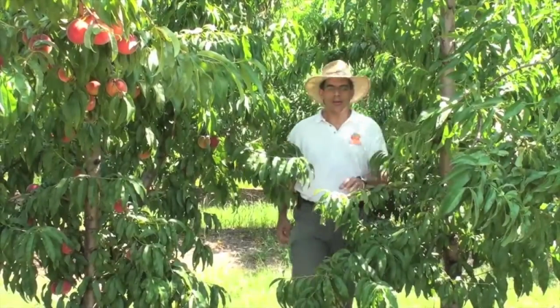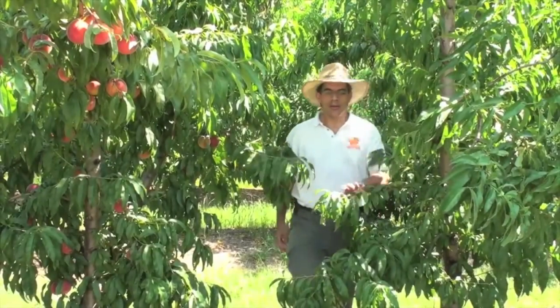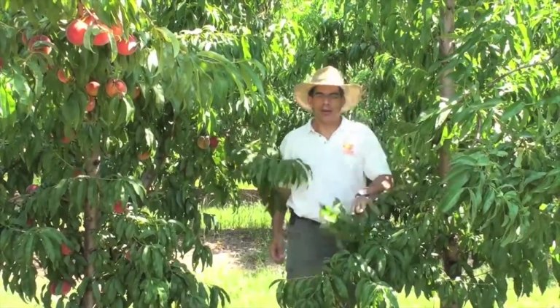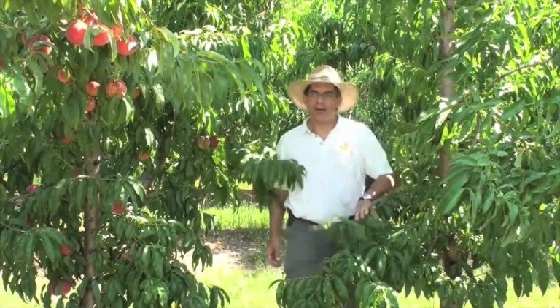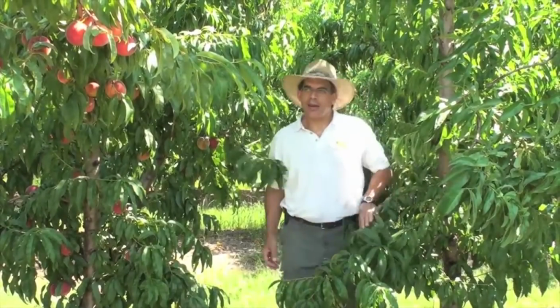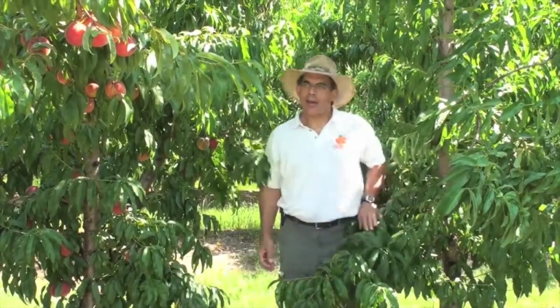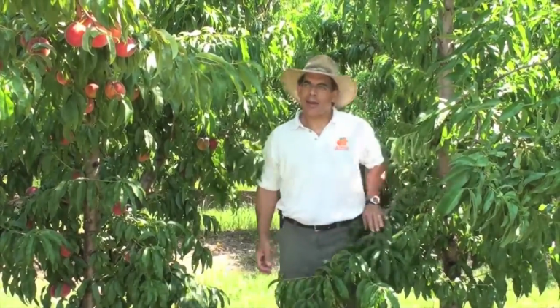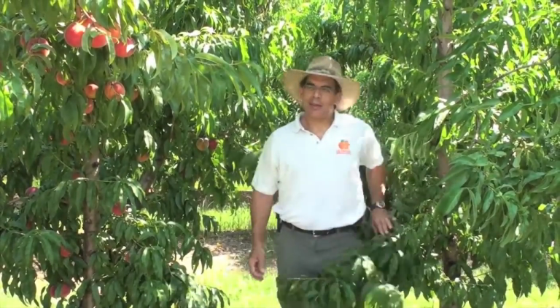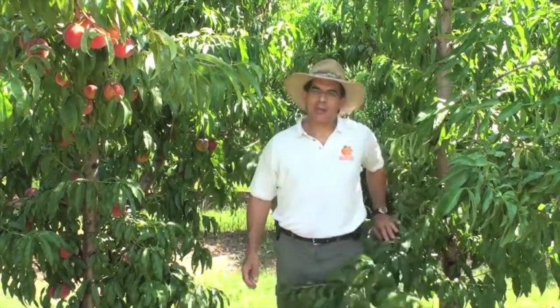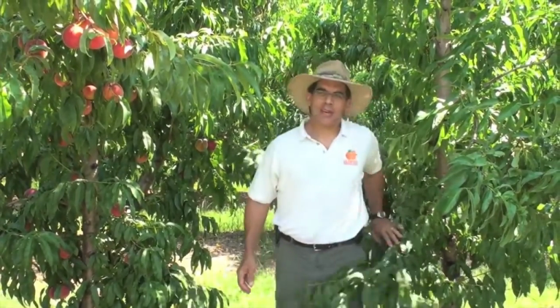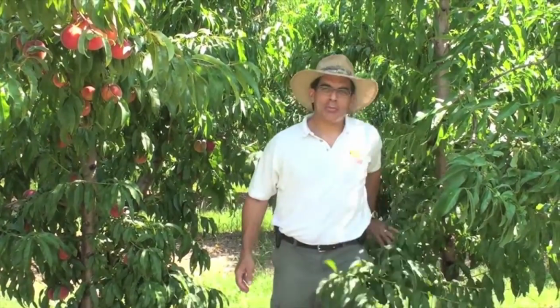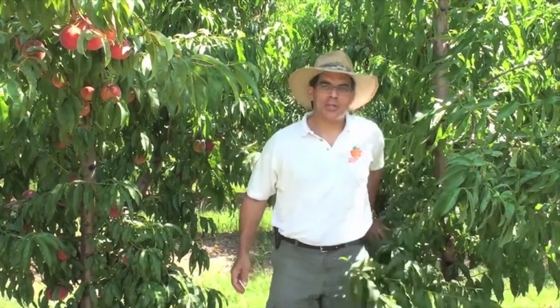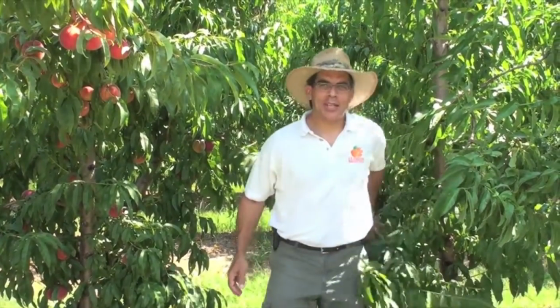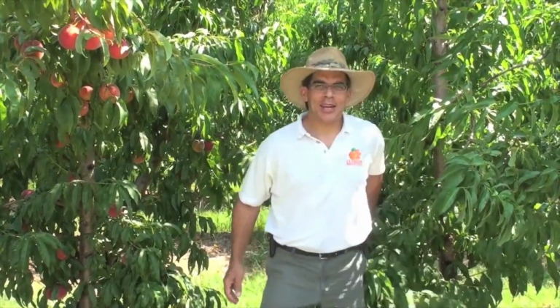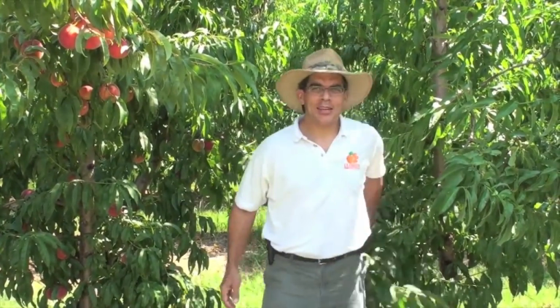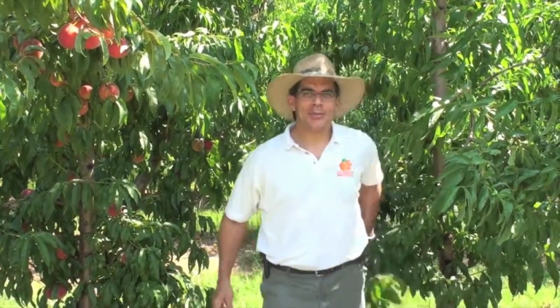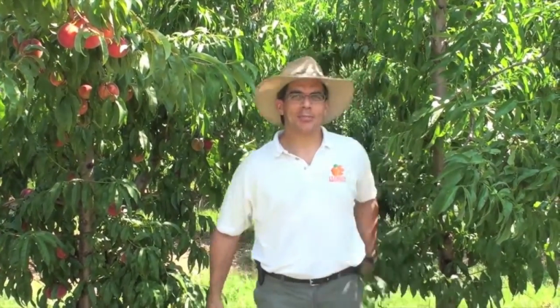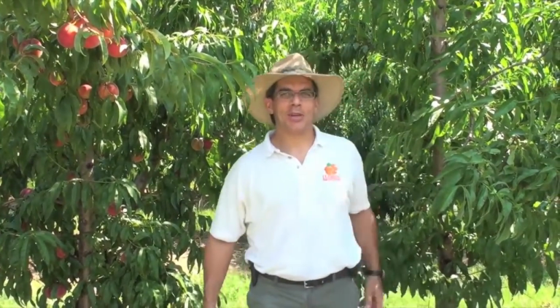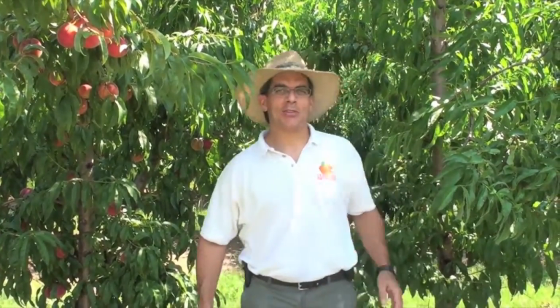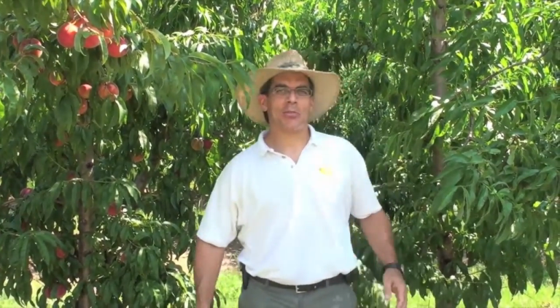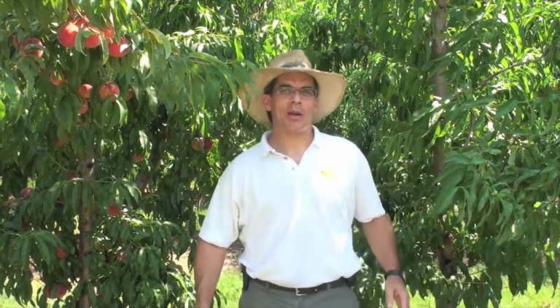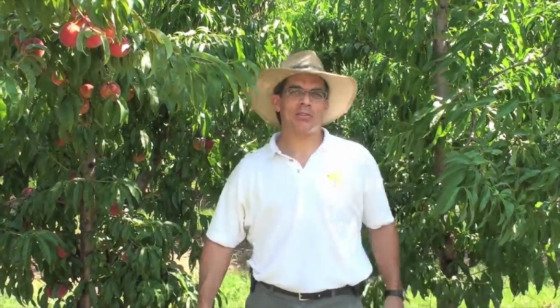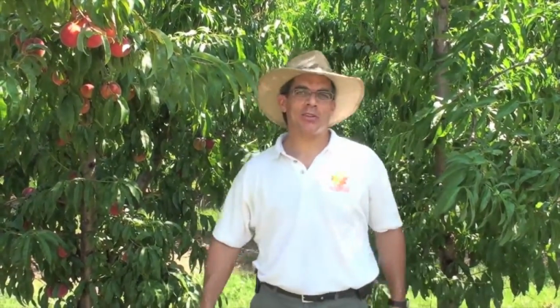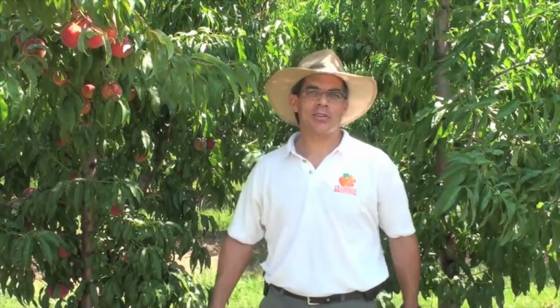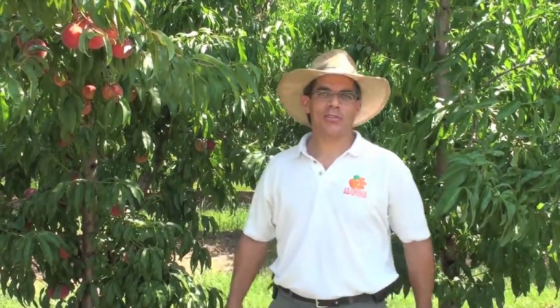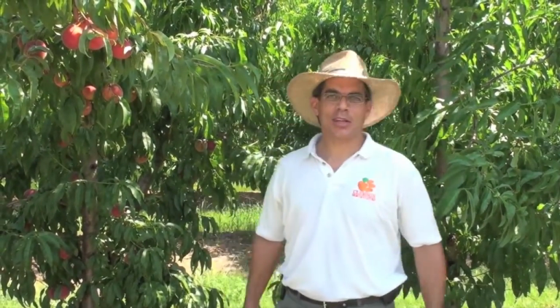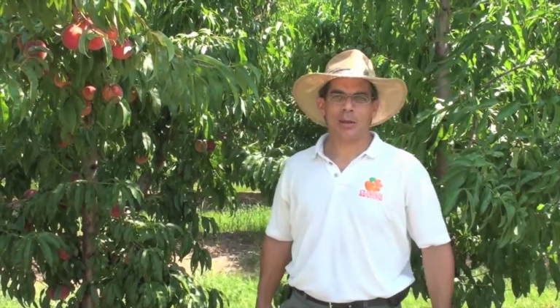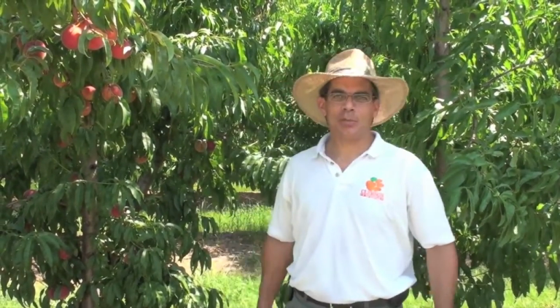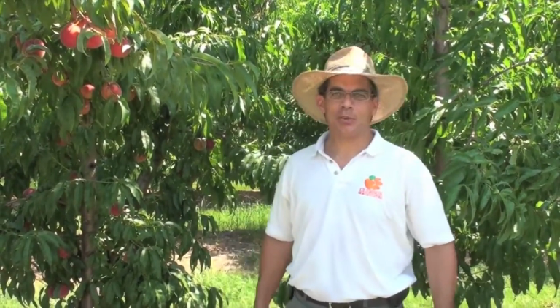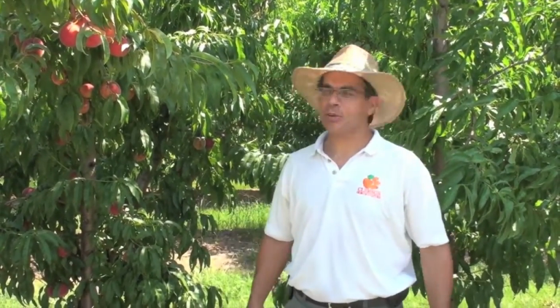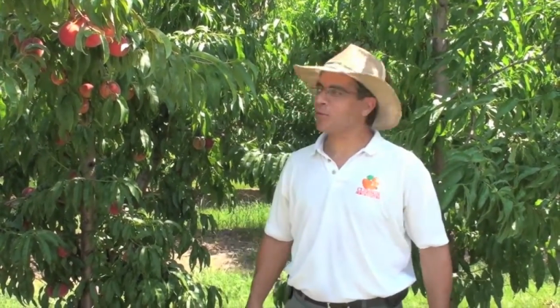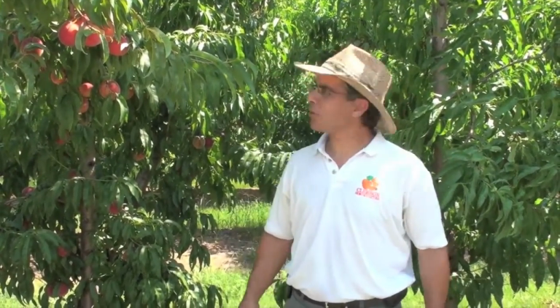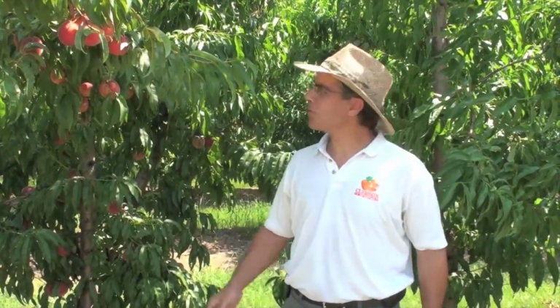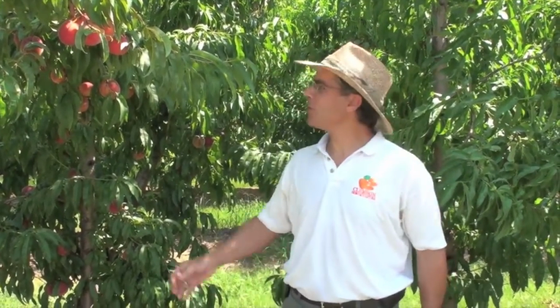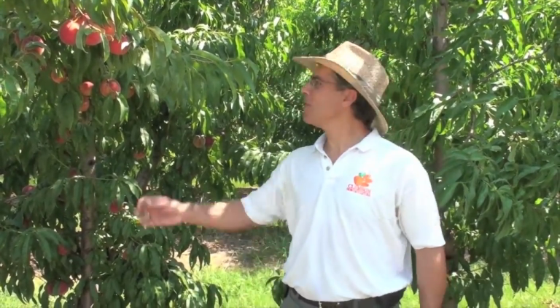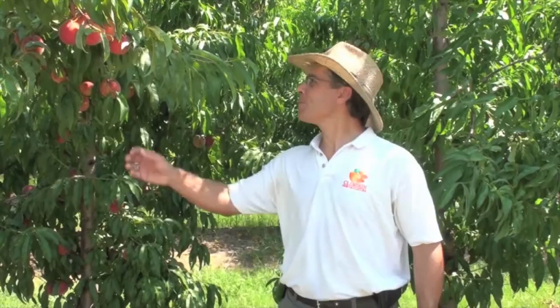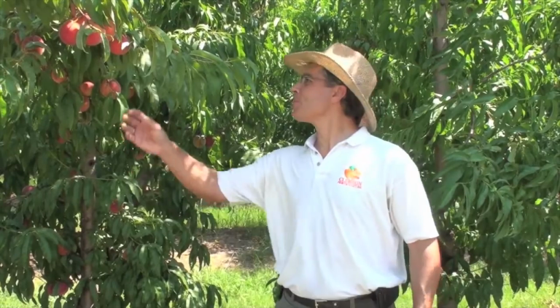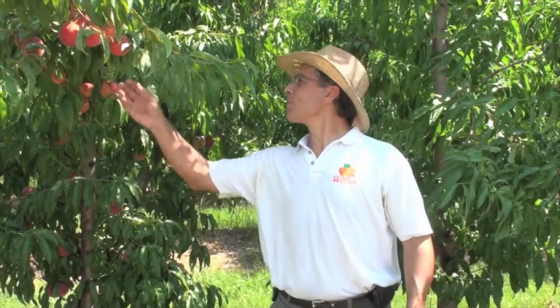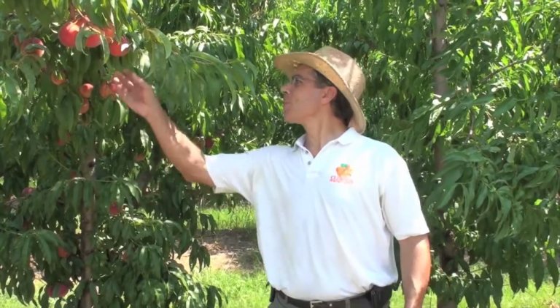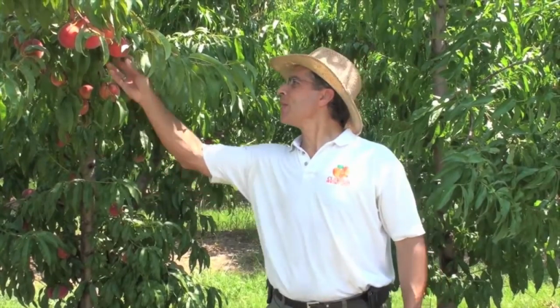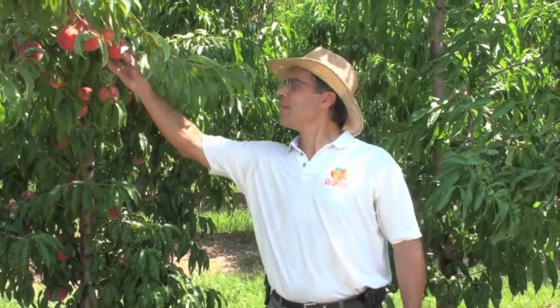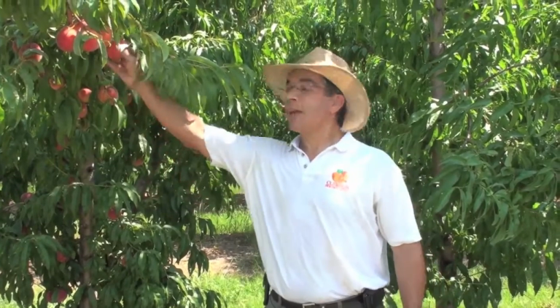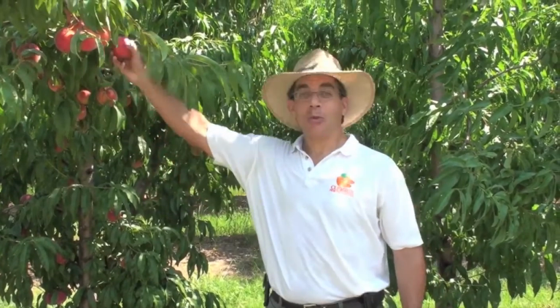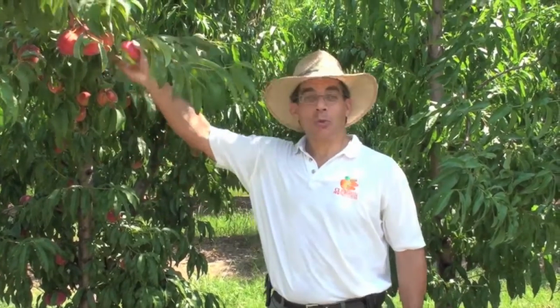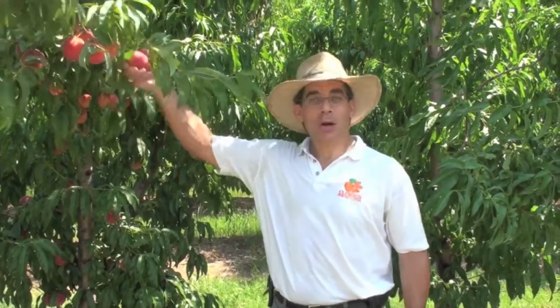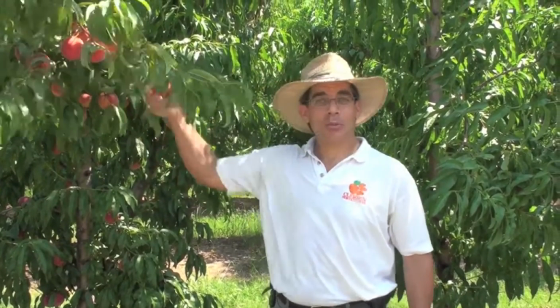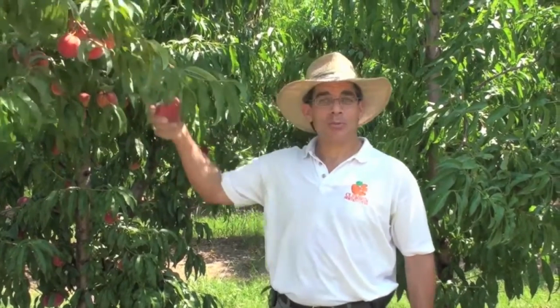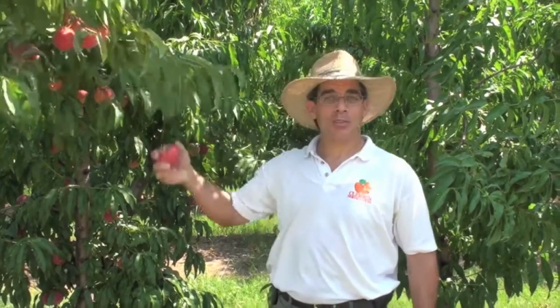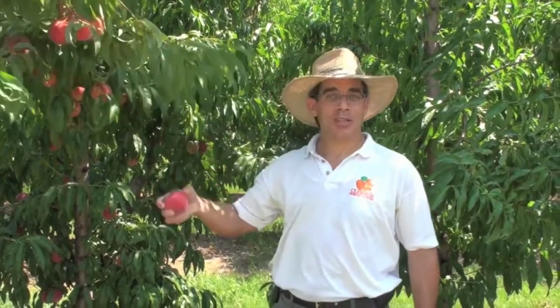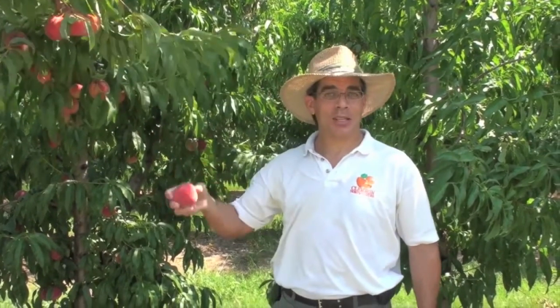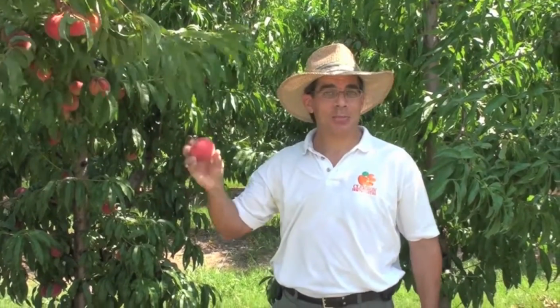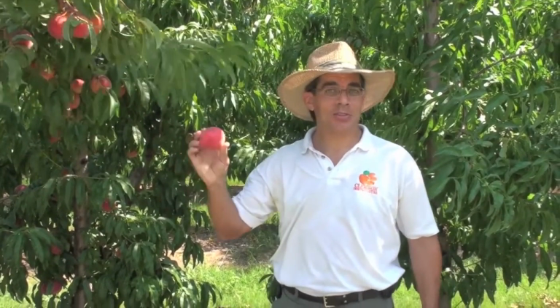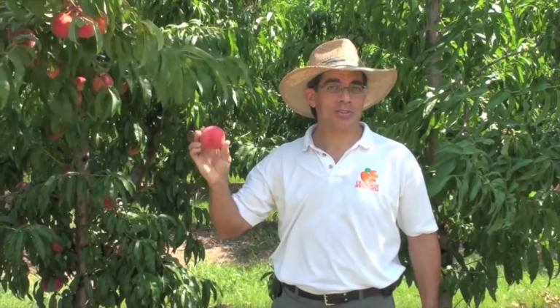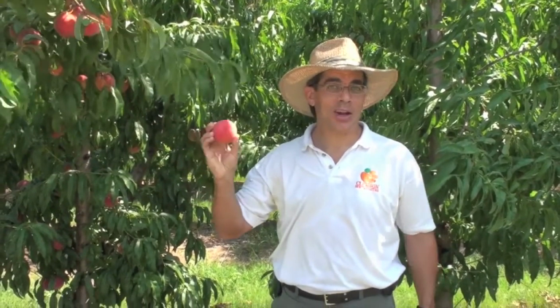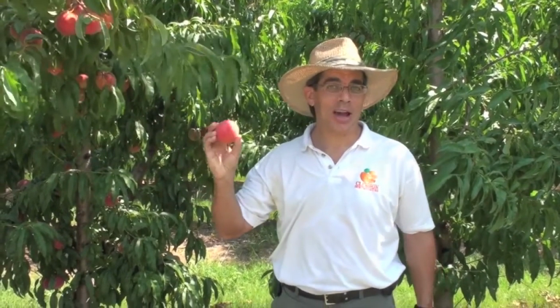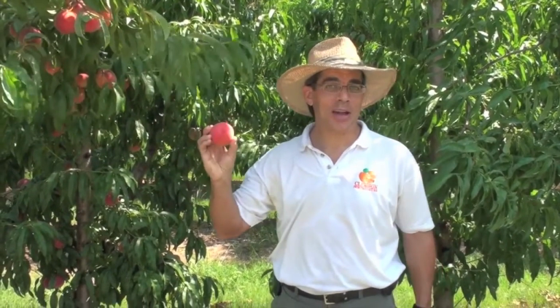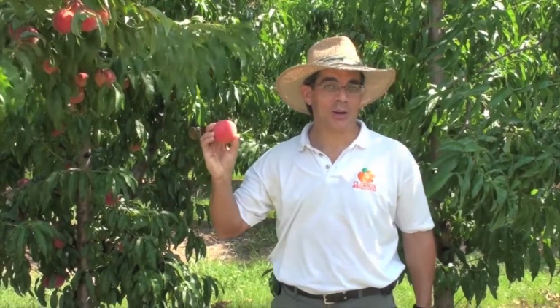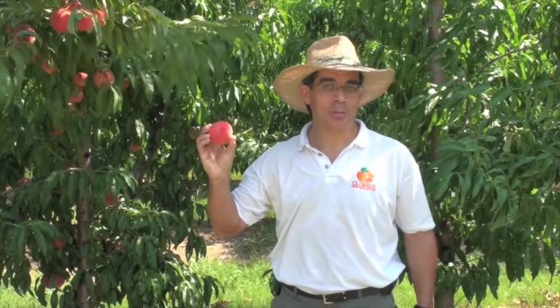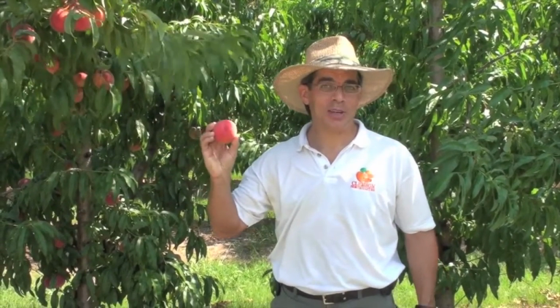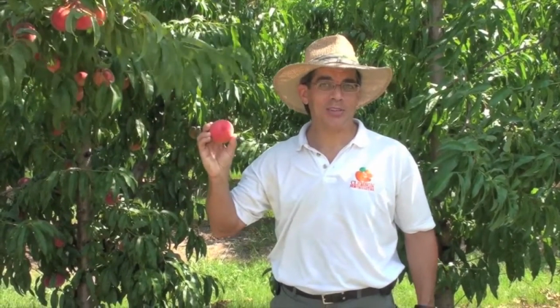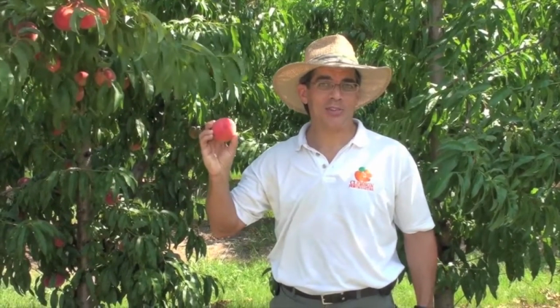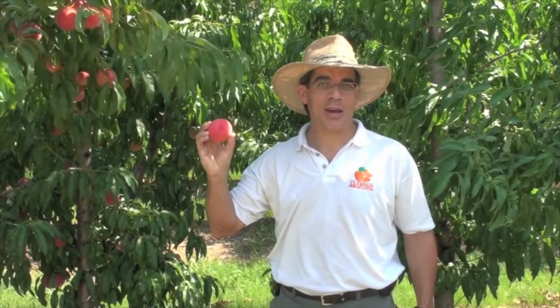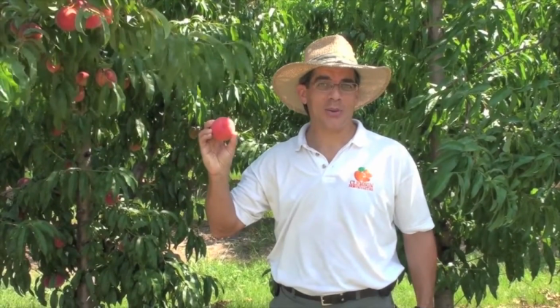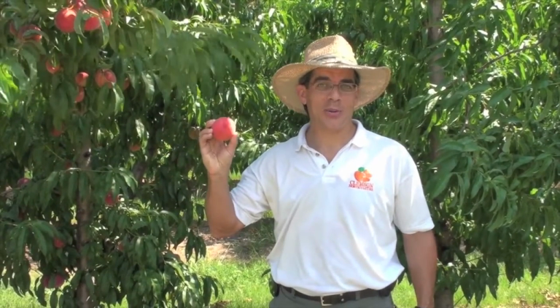Hey, I'm Desmond Lane, Peach Specialist at Clemson University, and welcome to the Clemson Tiger Peach Network.